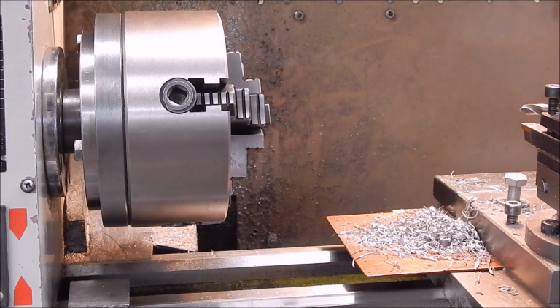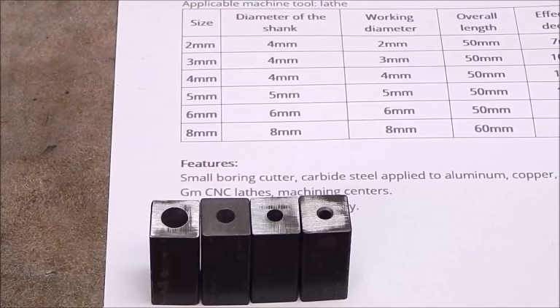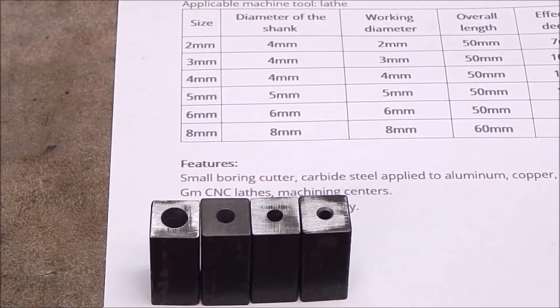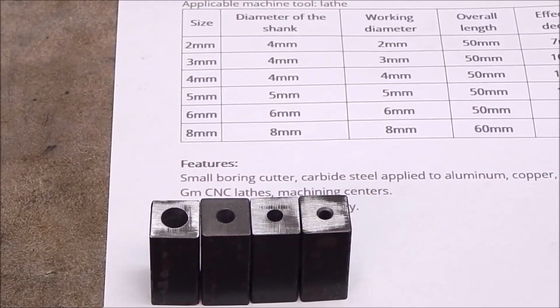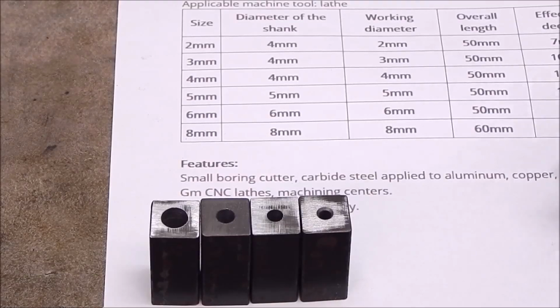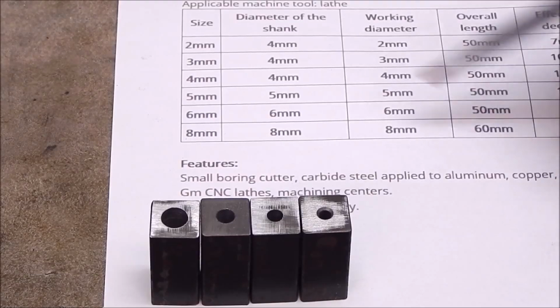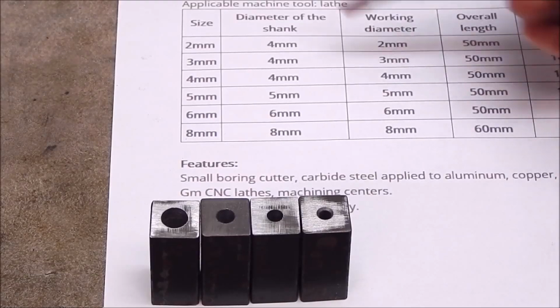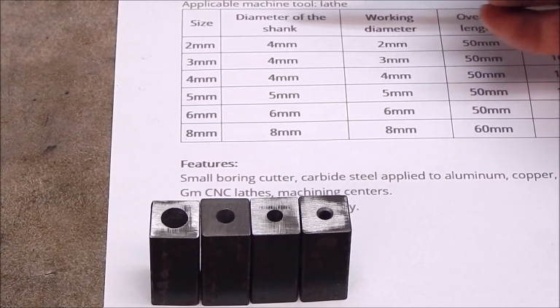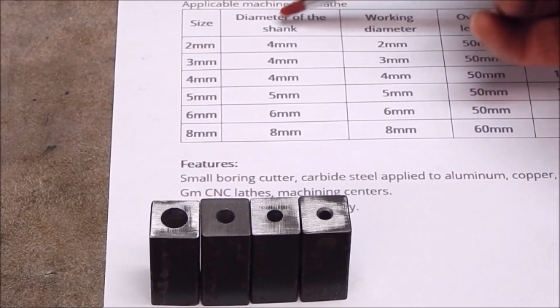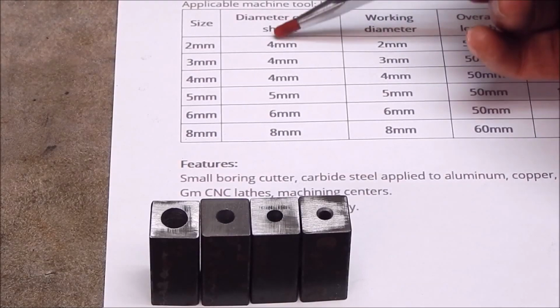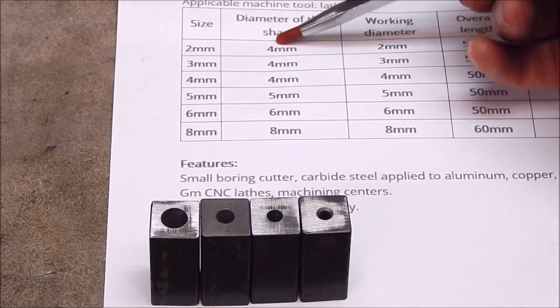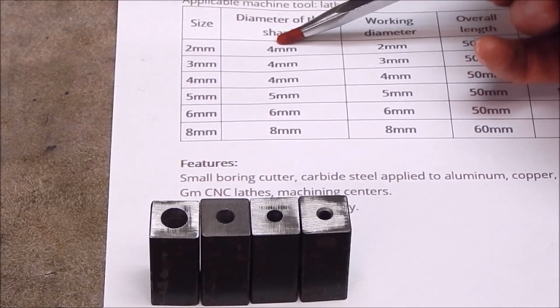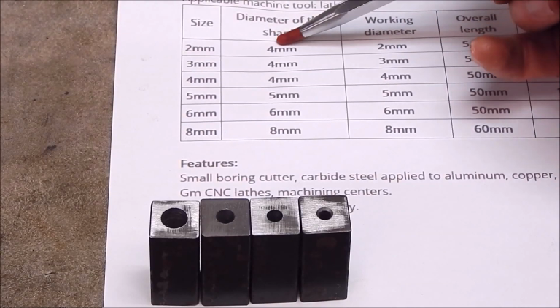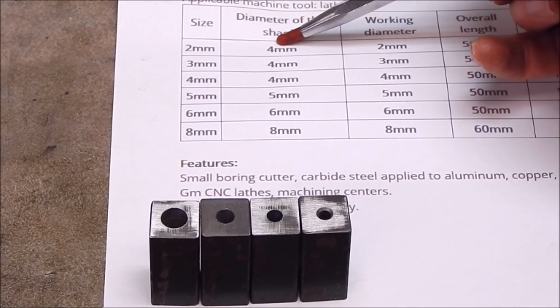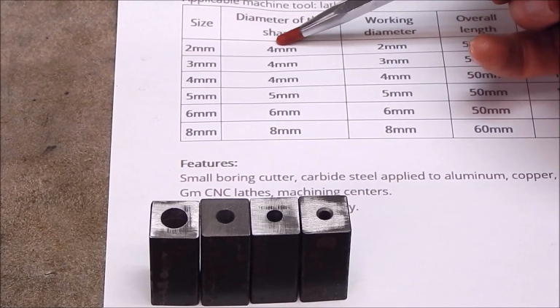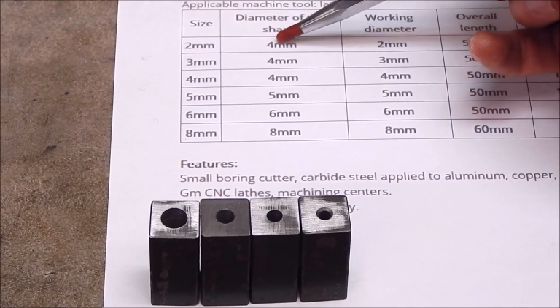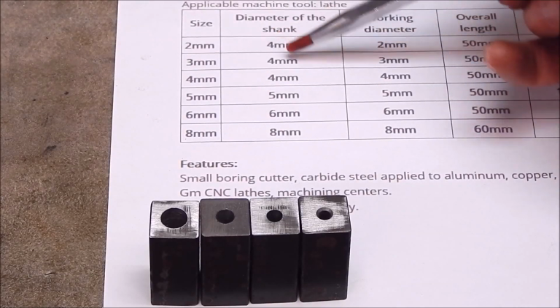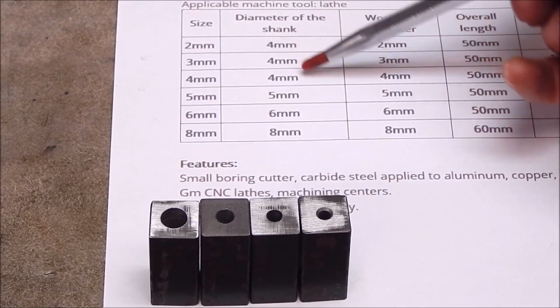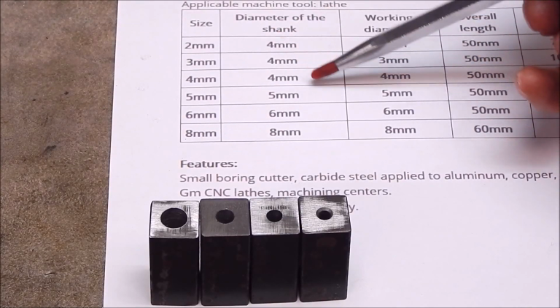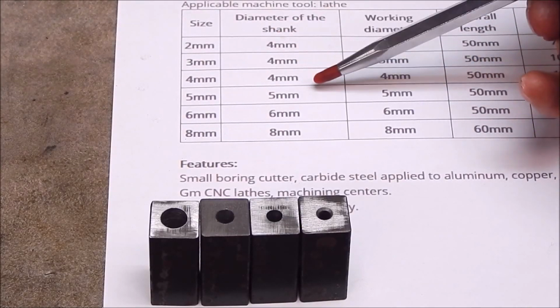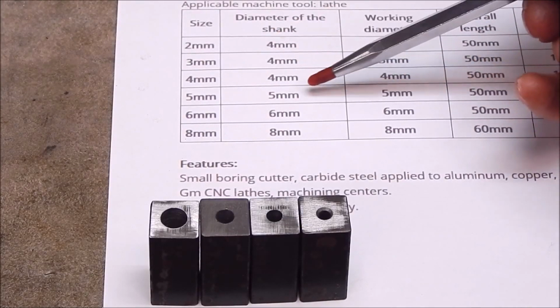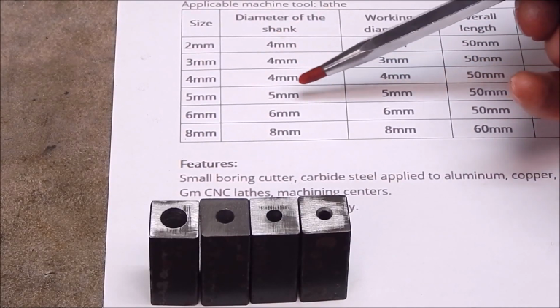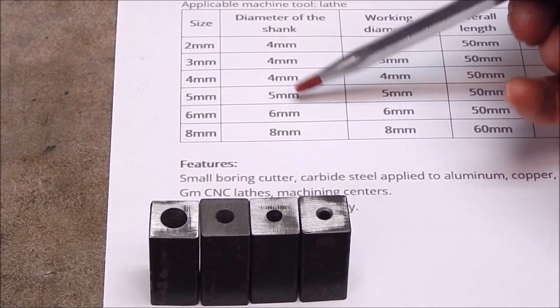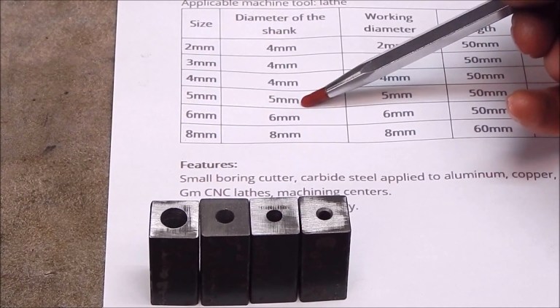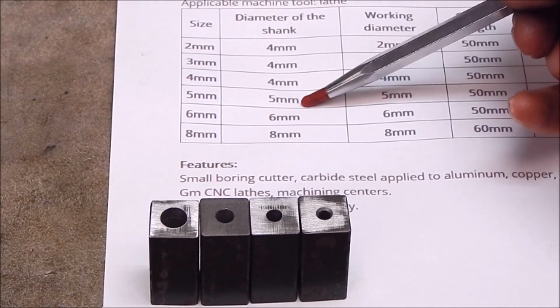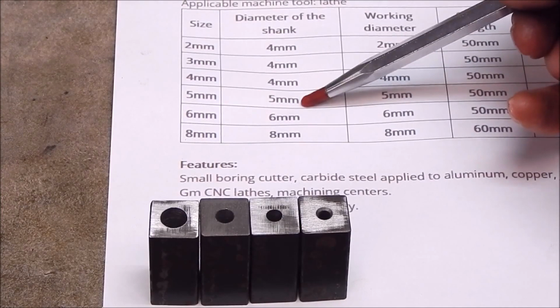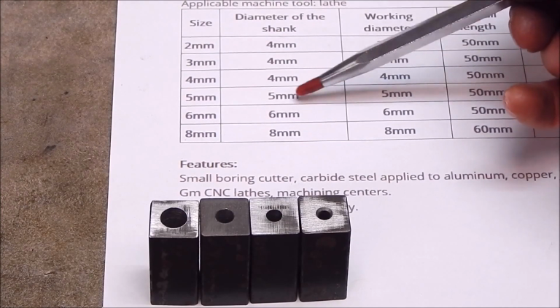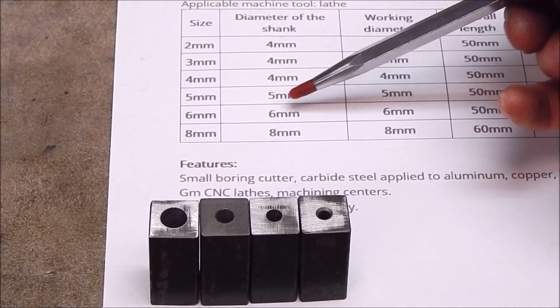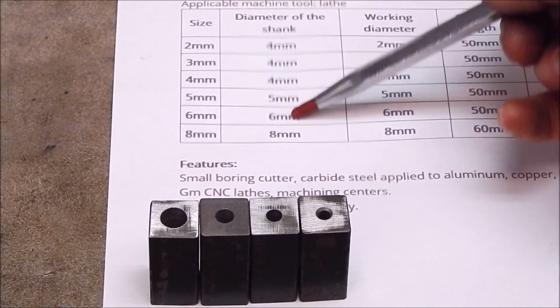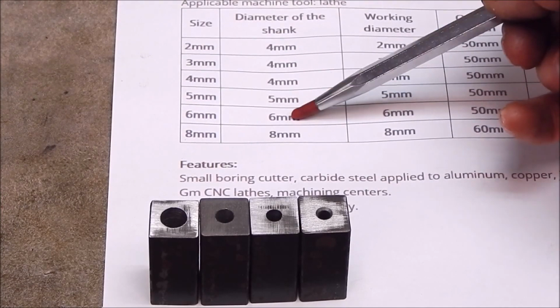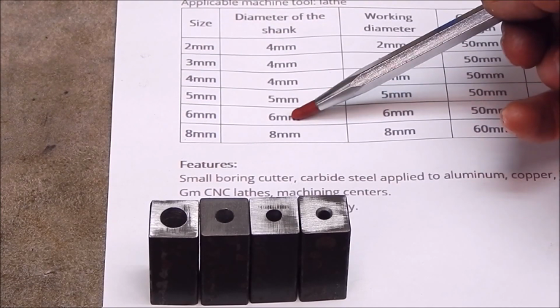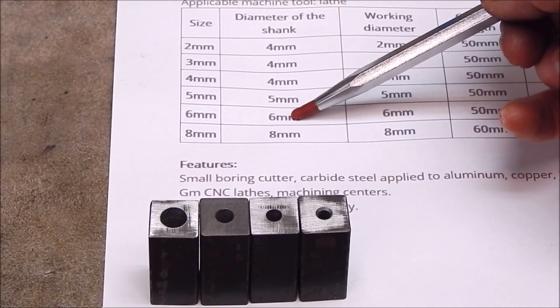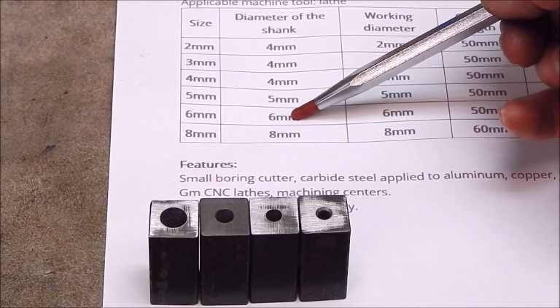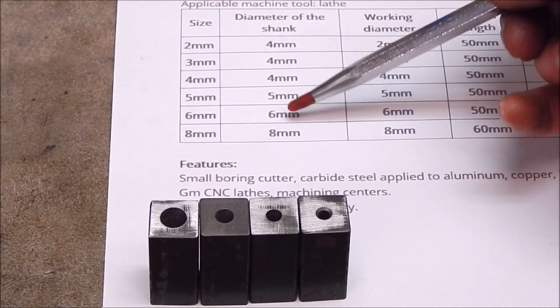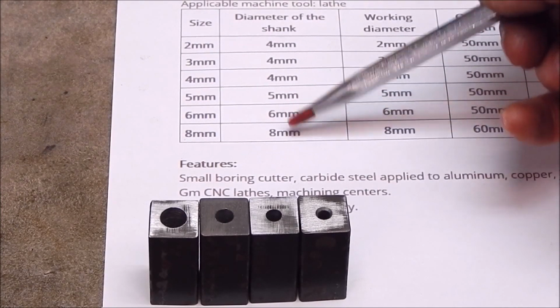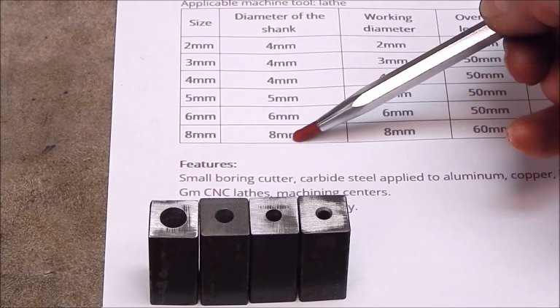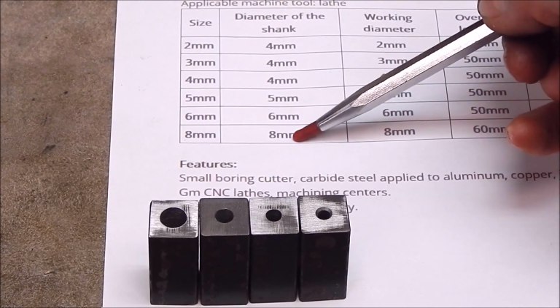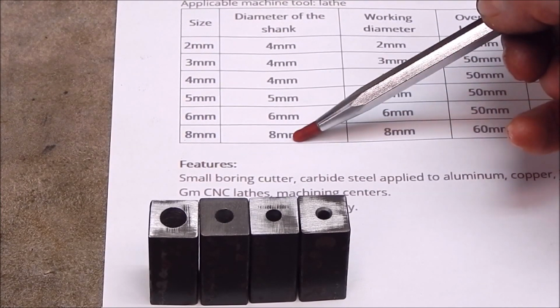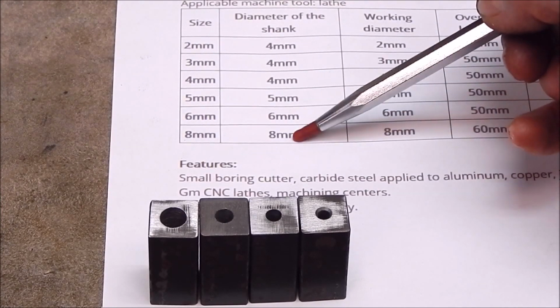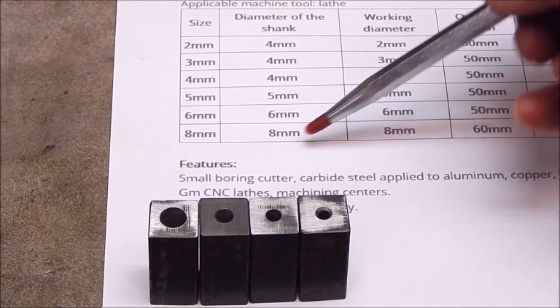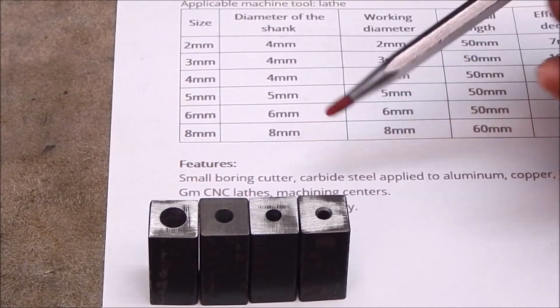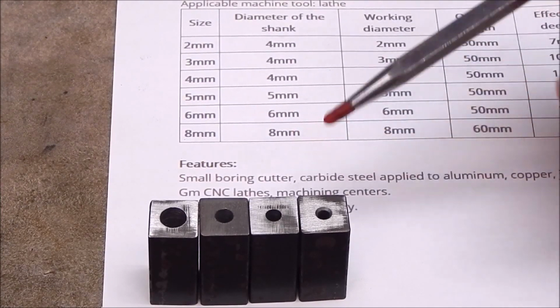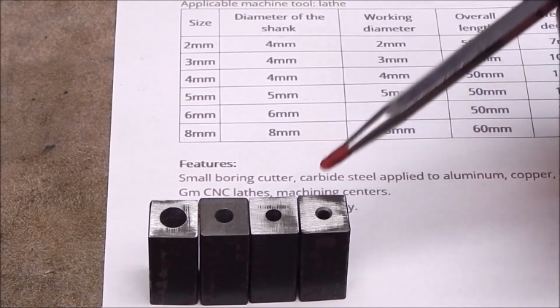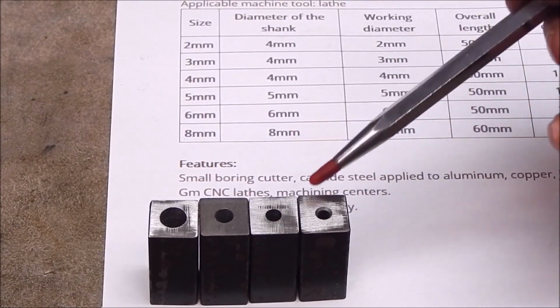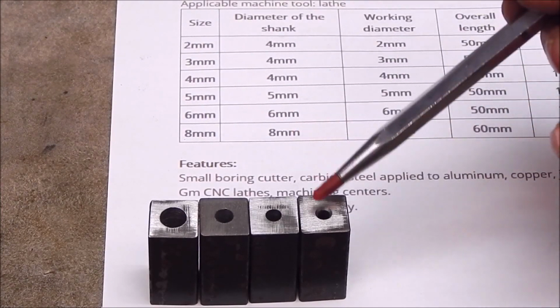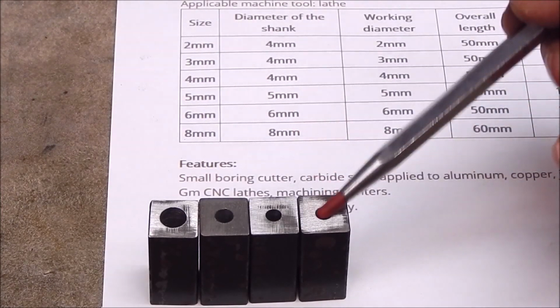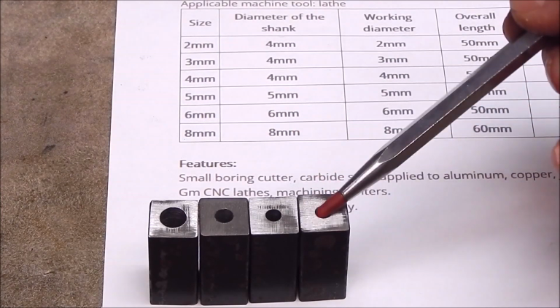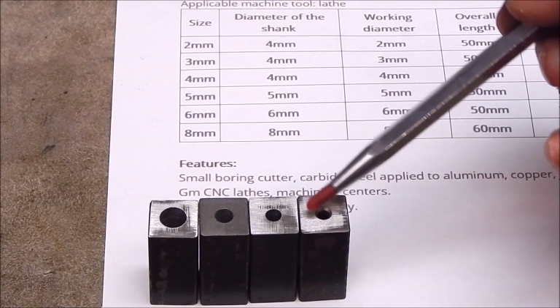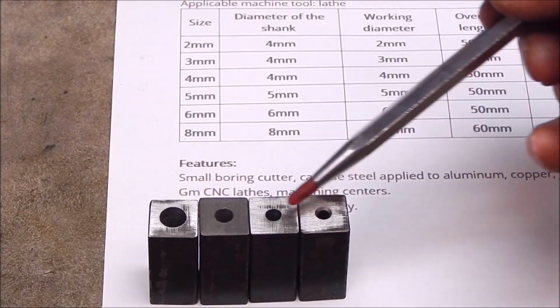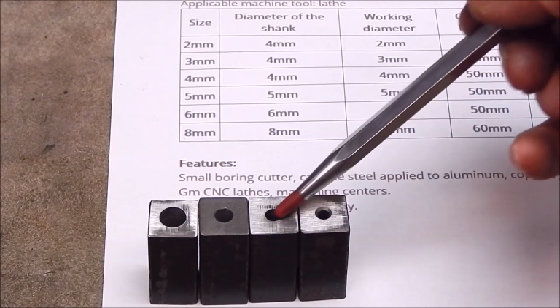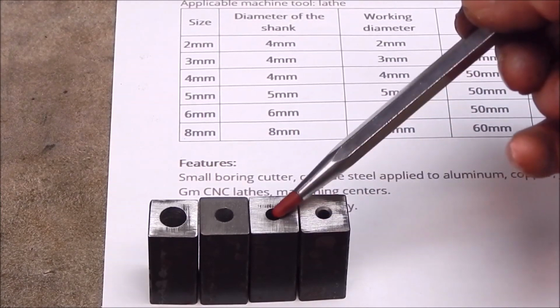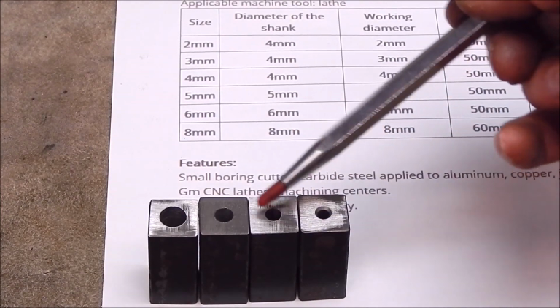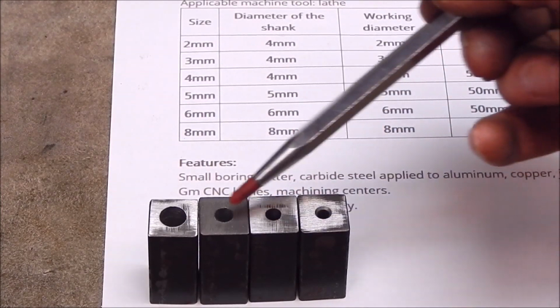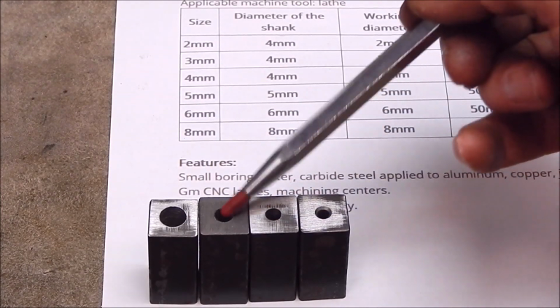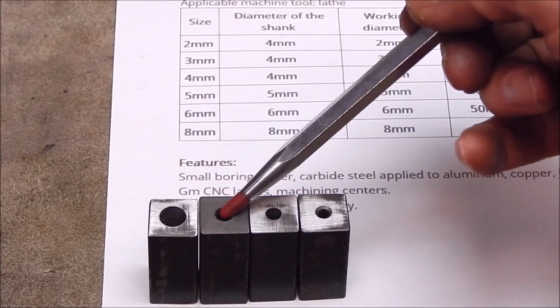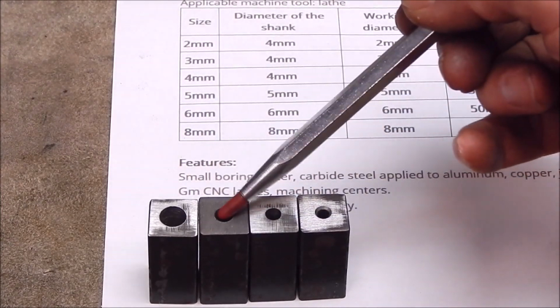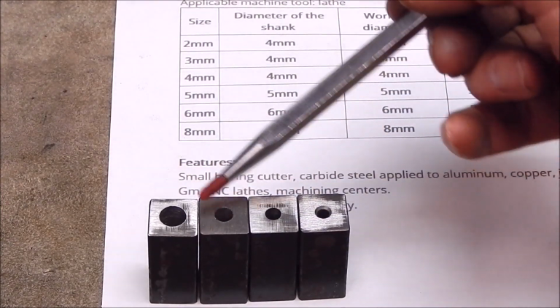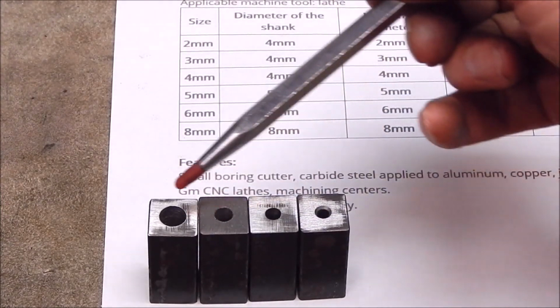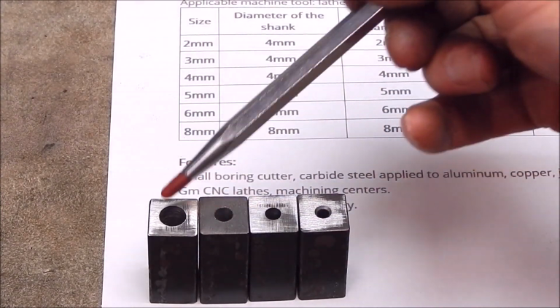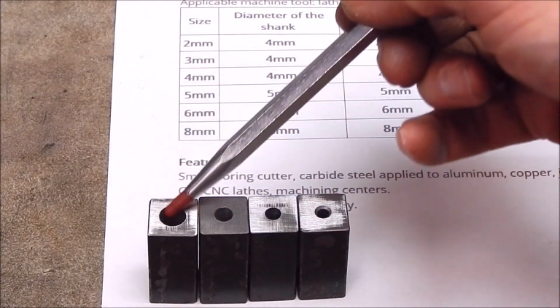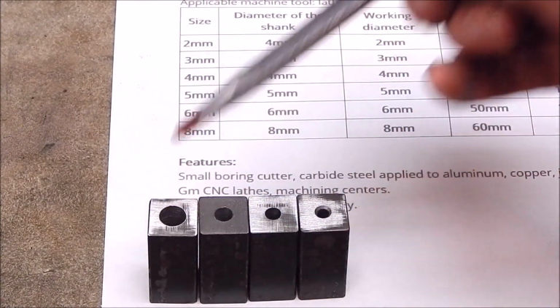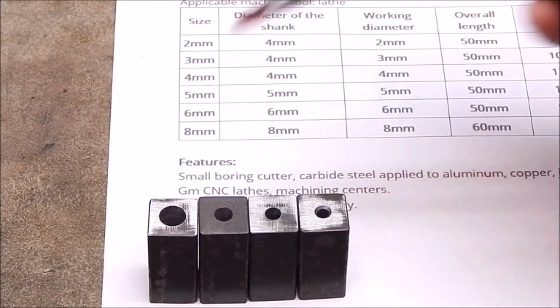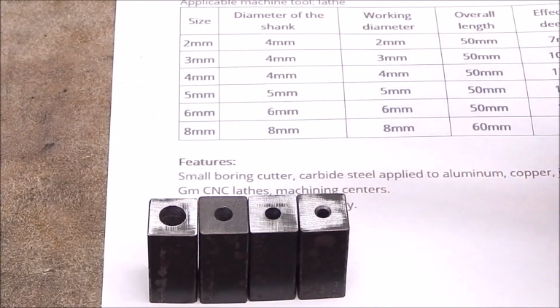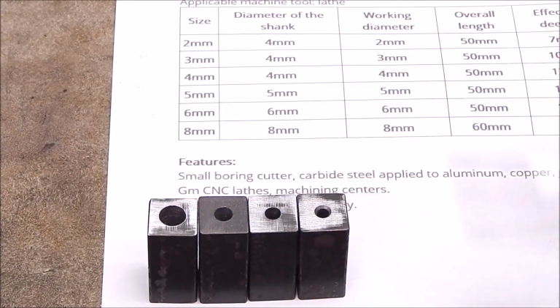So we want four, five, six, eight mil. Four, five, six, eight mil. So now the next part of the job.